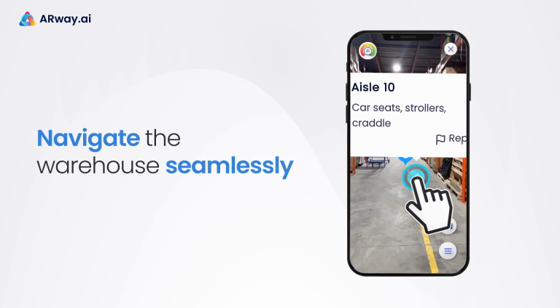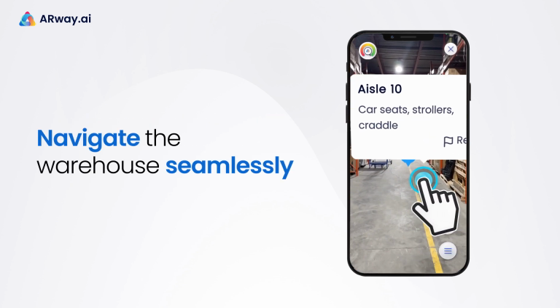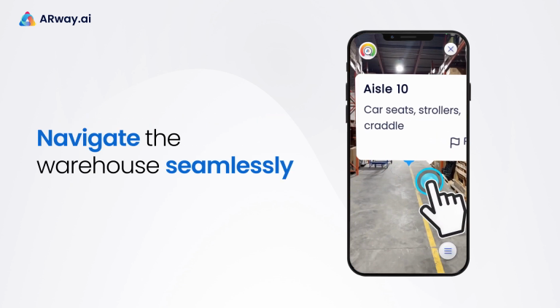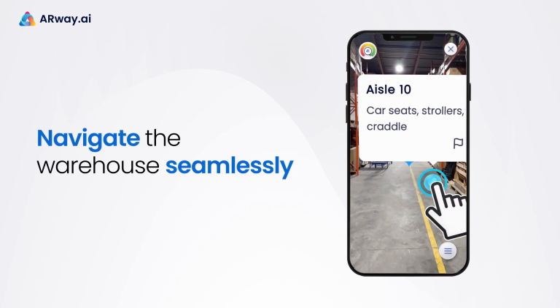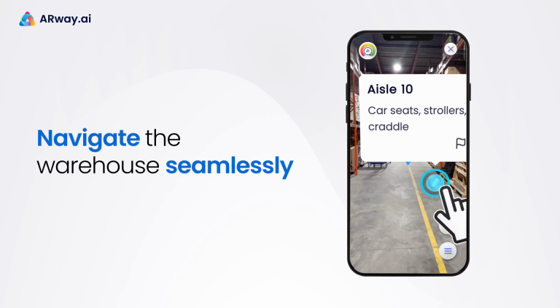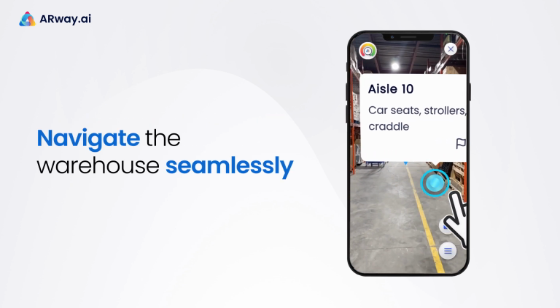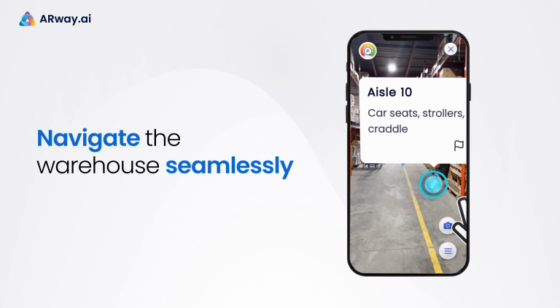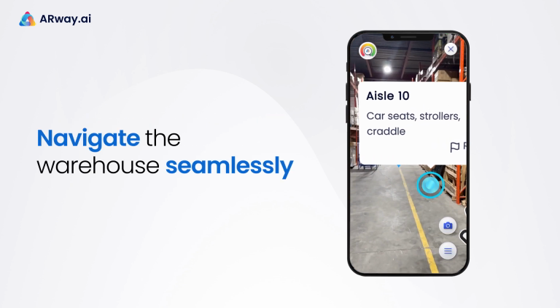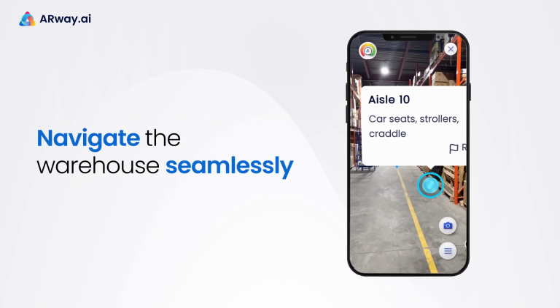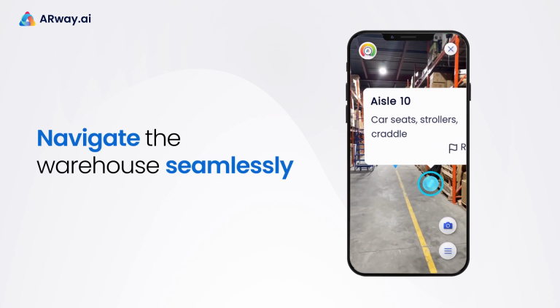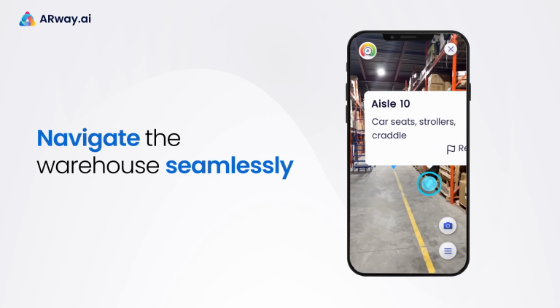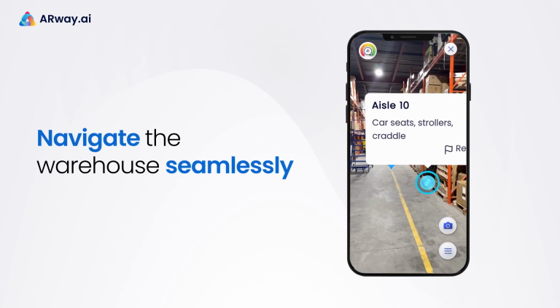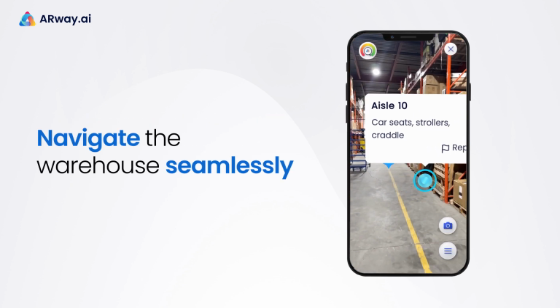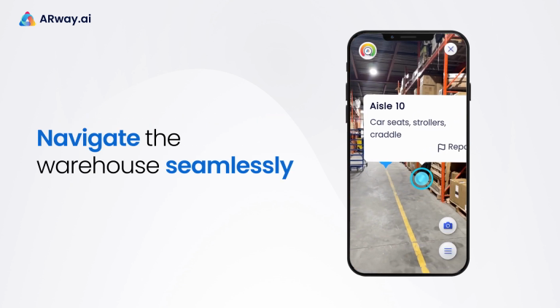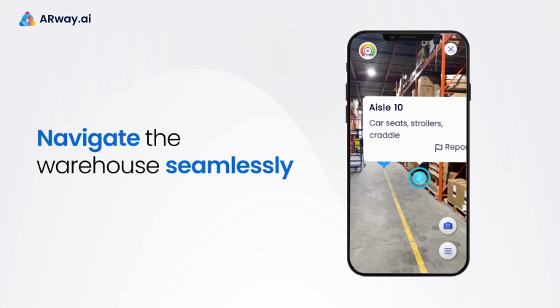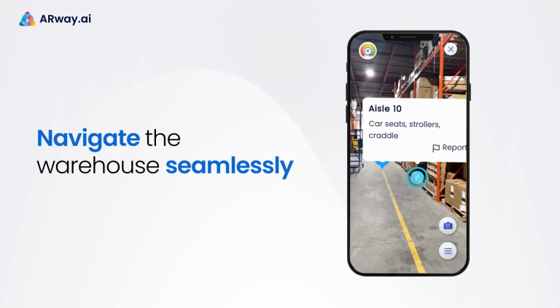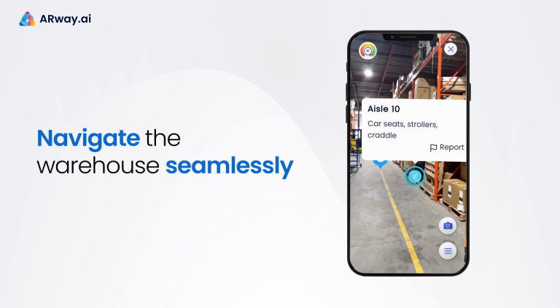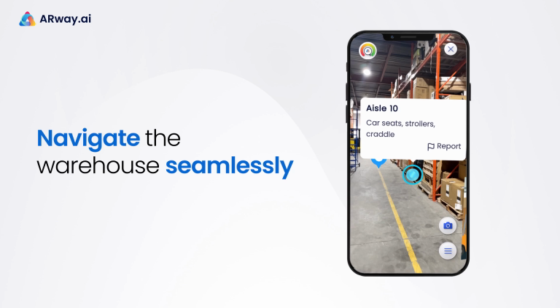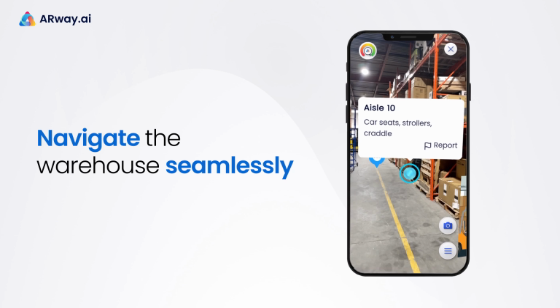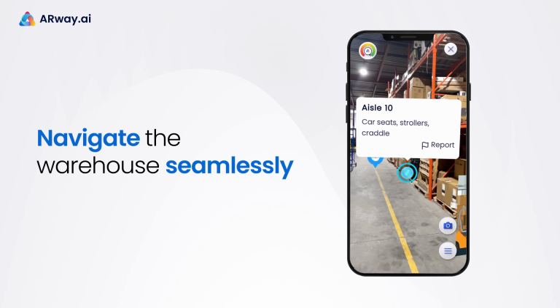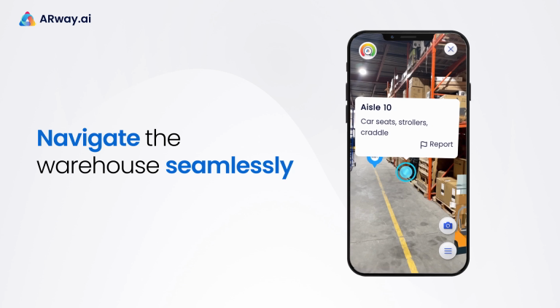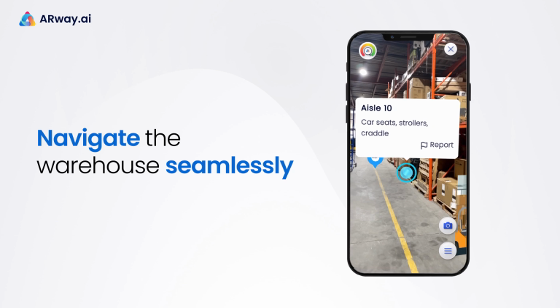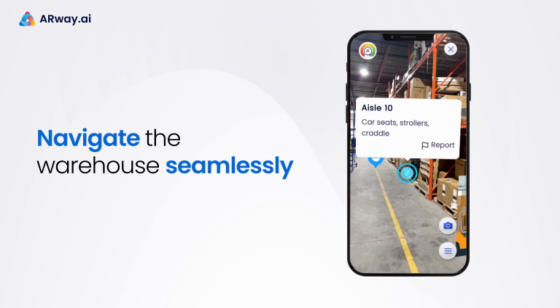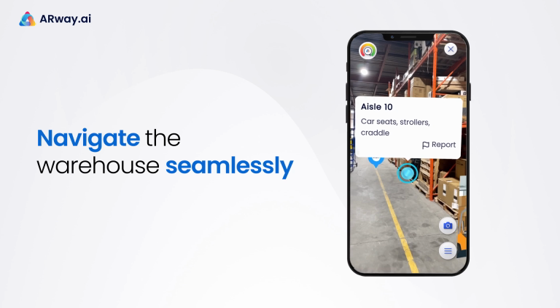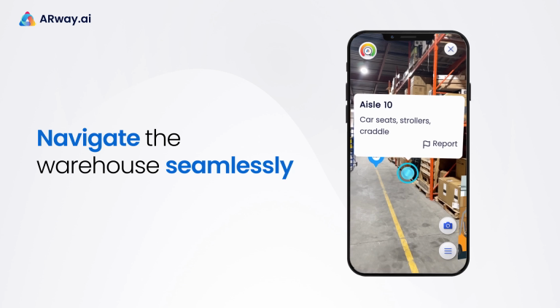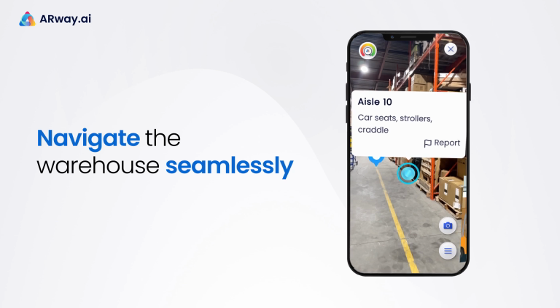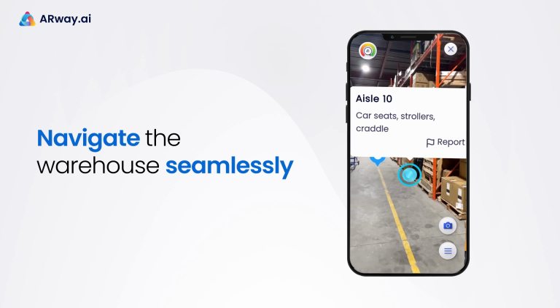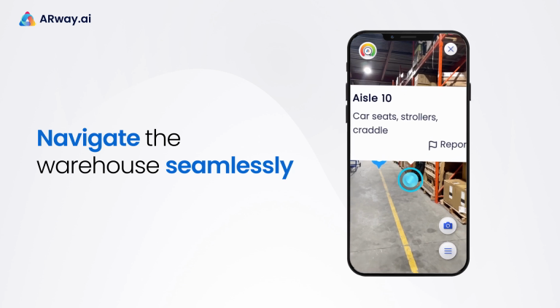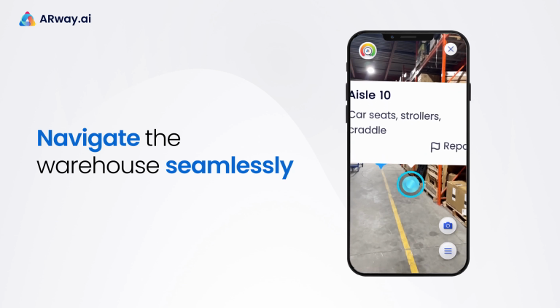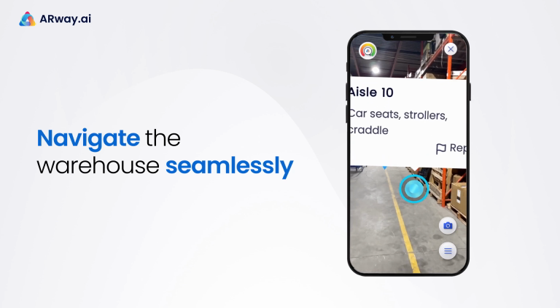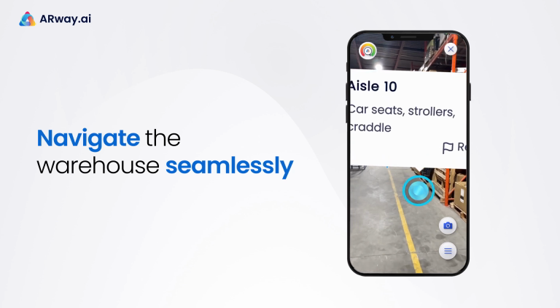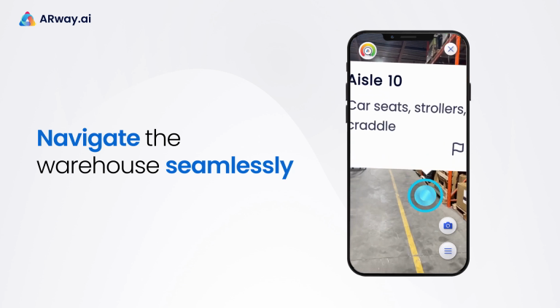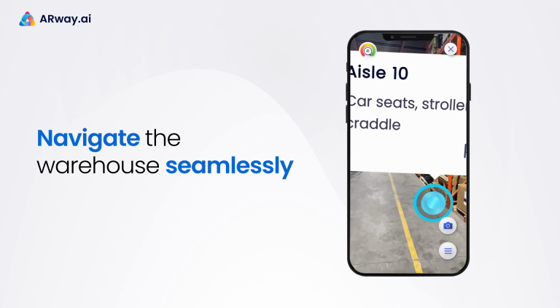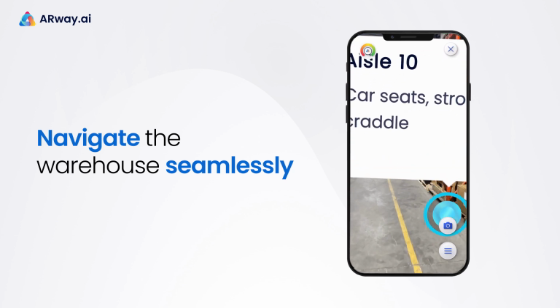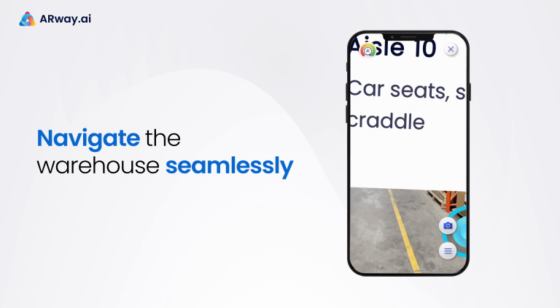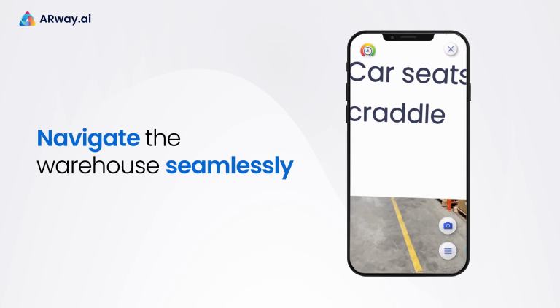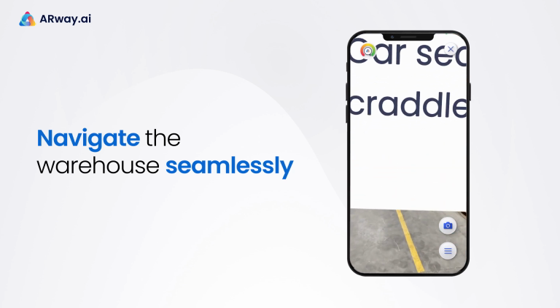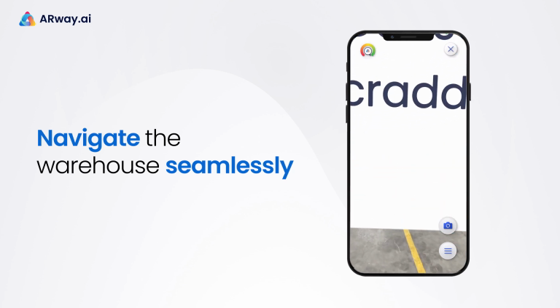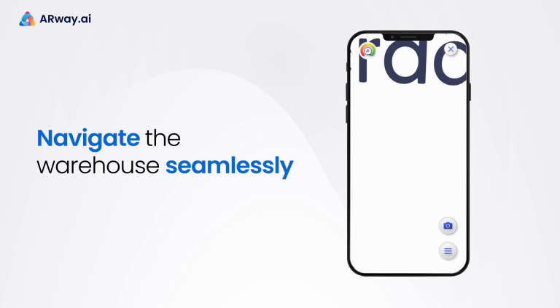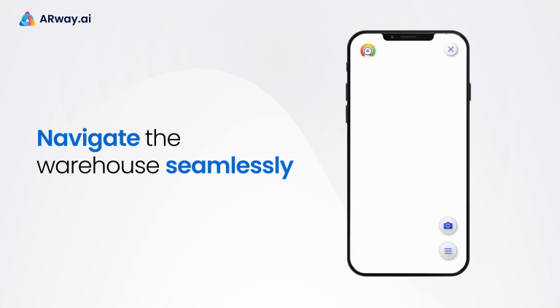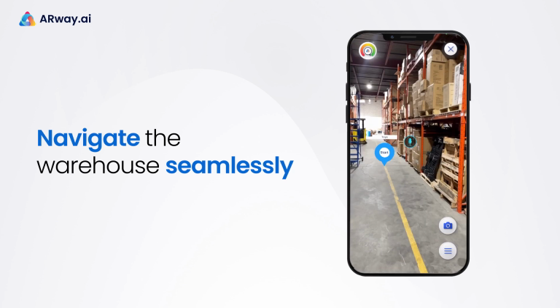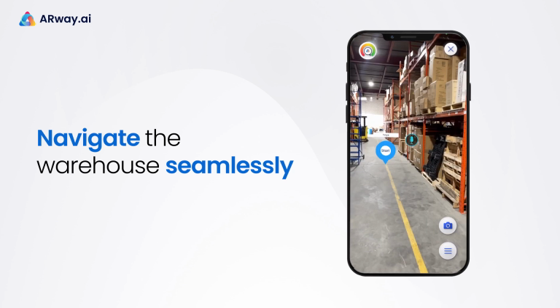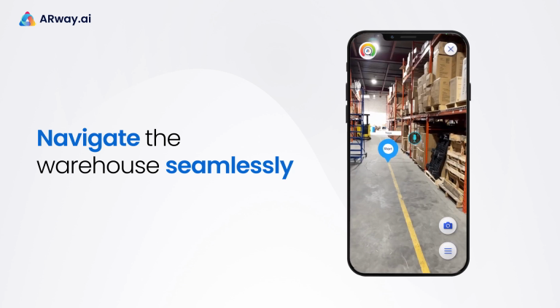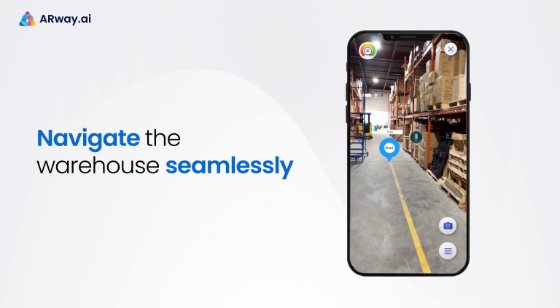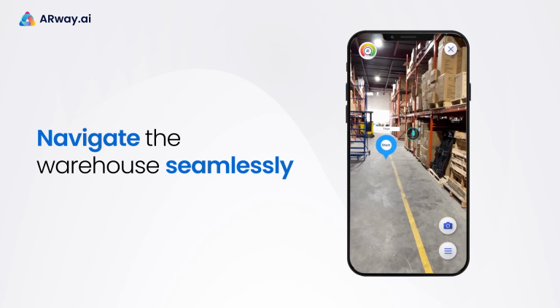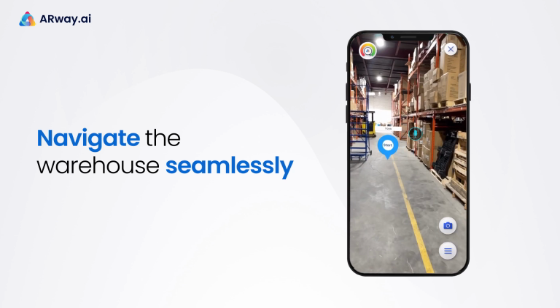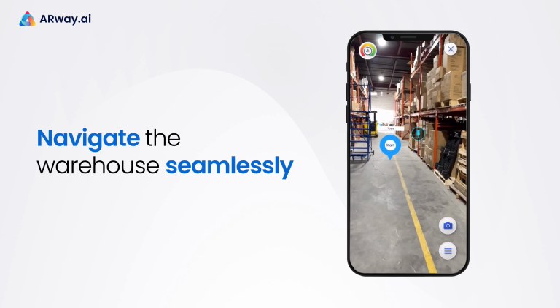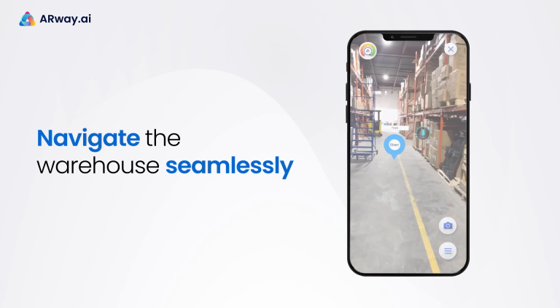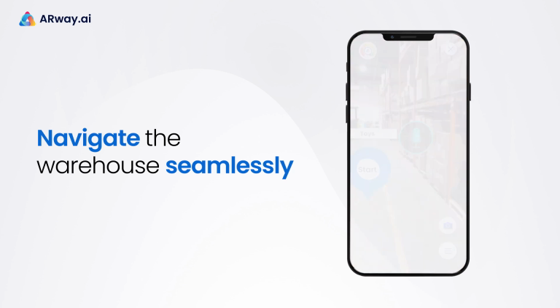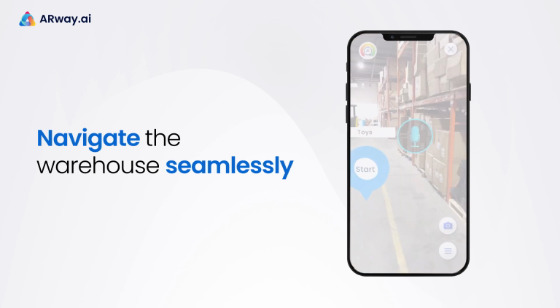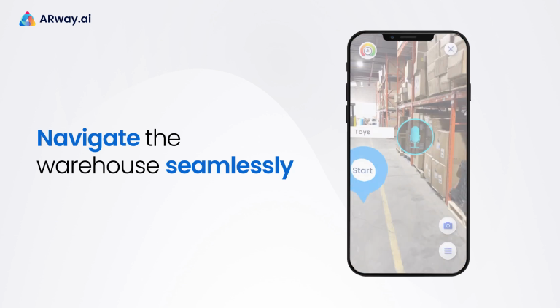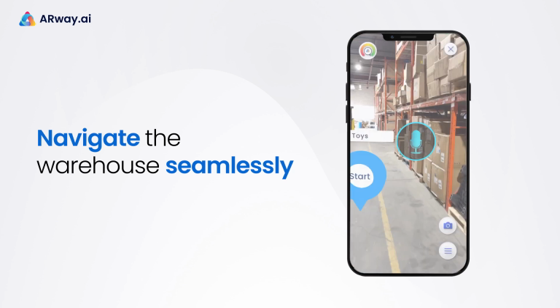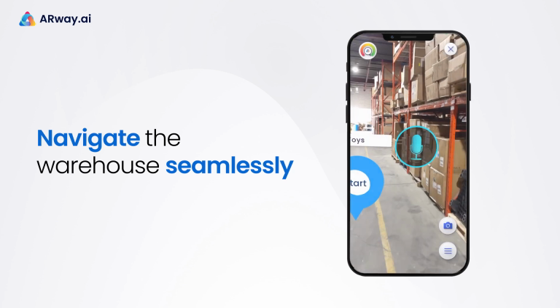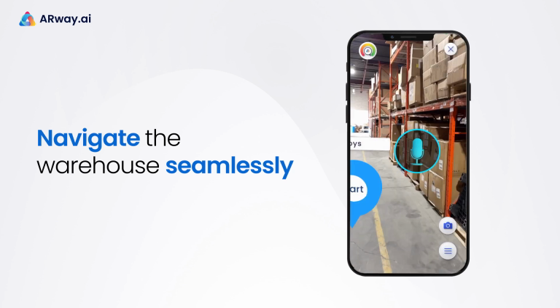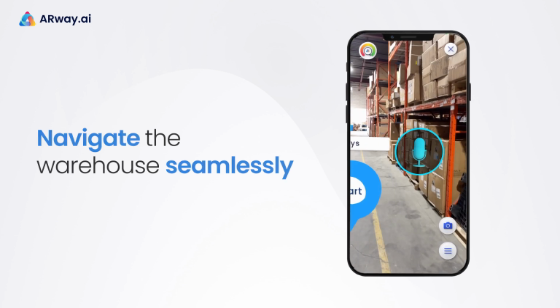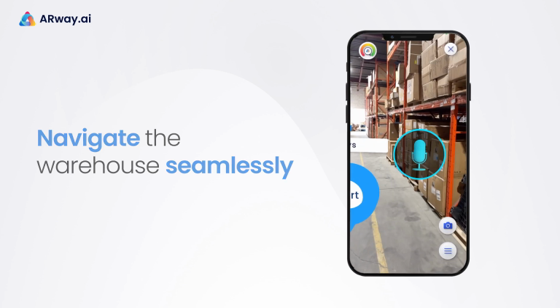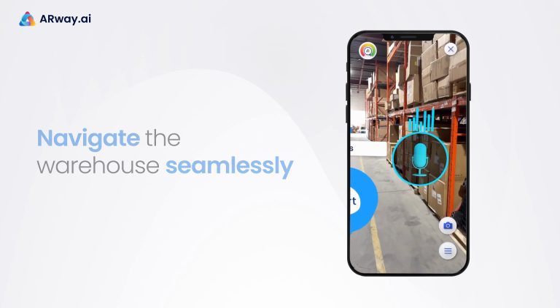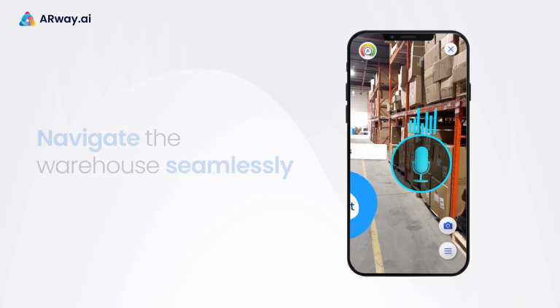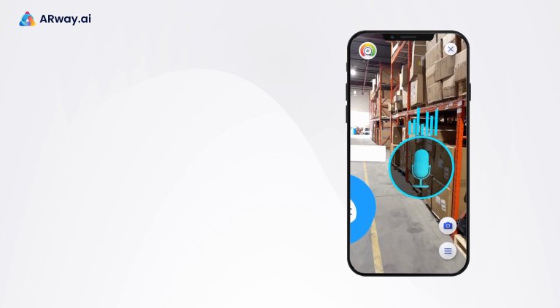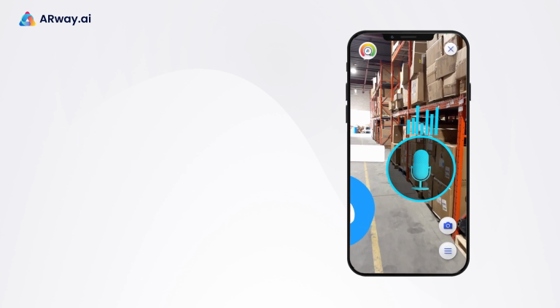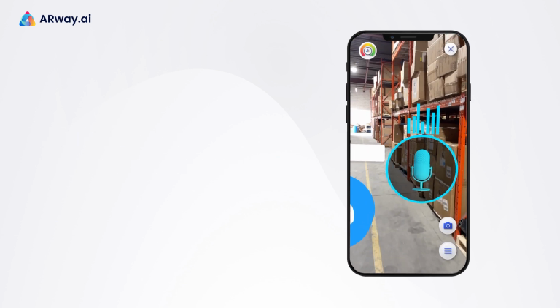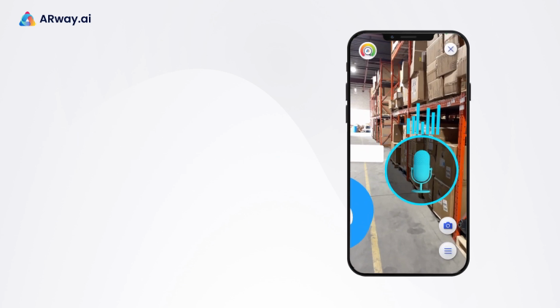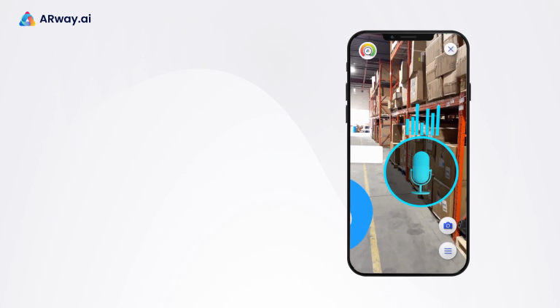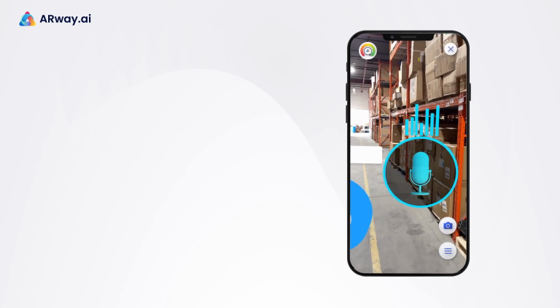Employees can navigate the warehouse seamlessly, reducing the time spent searching for items and avoiding unnecessary distractions.